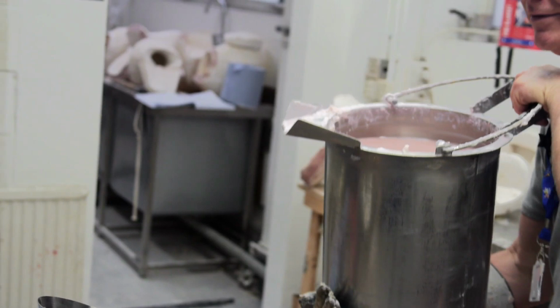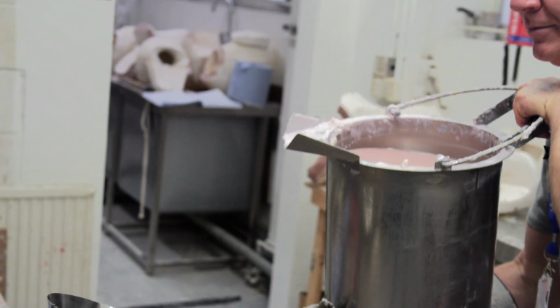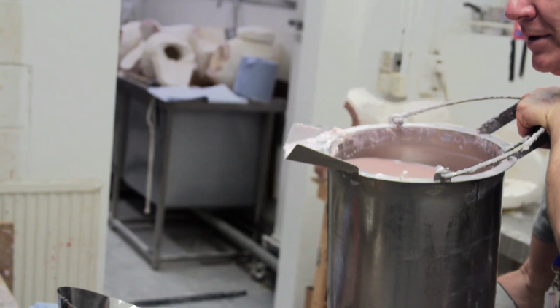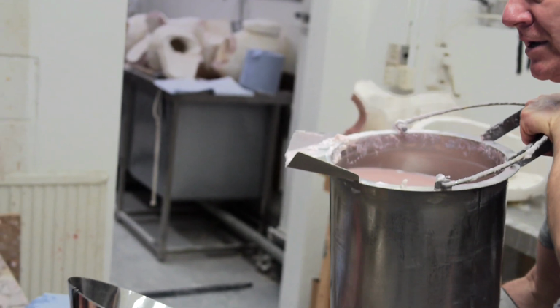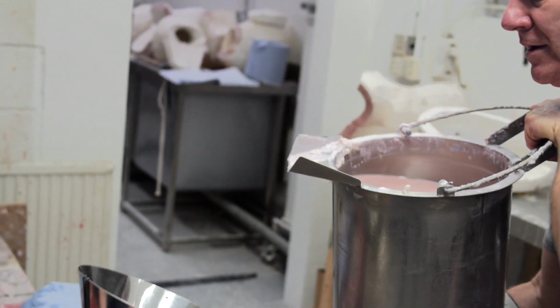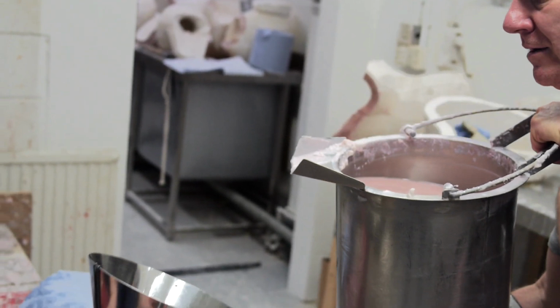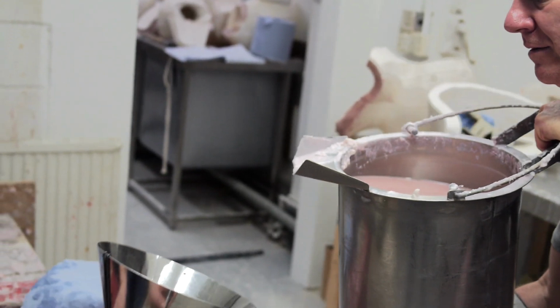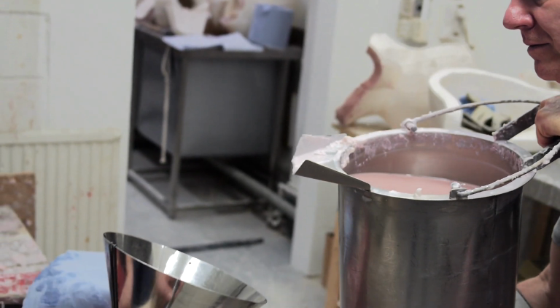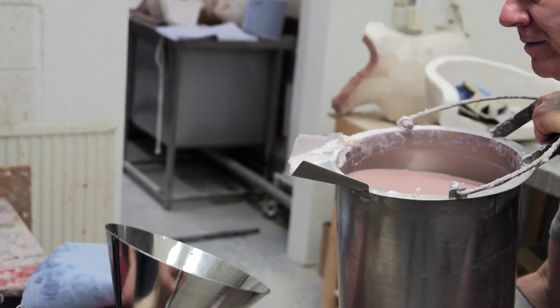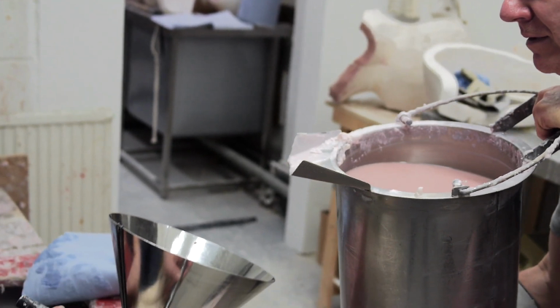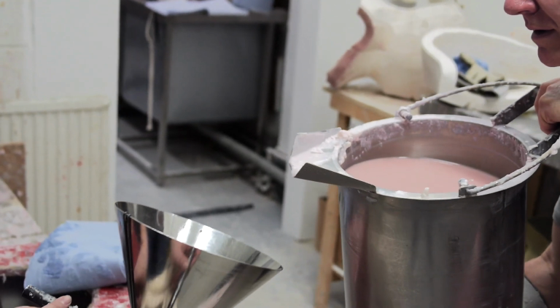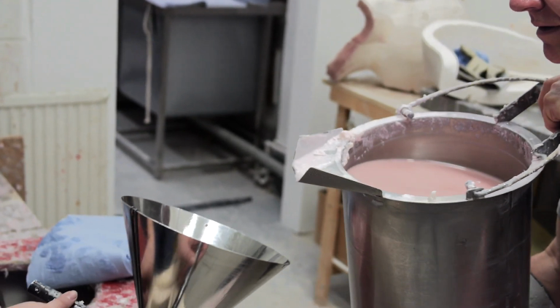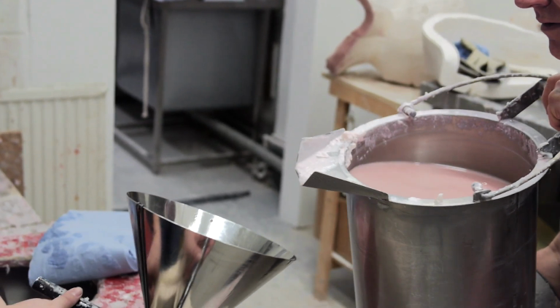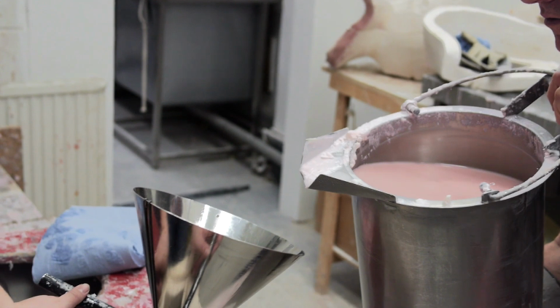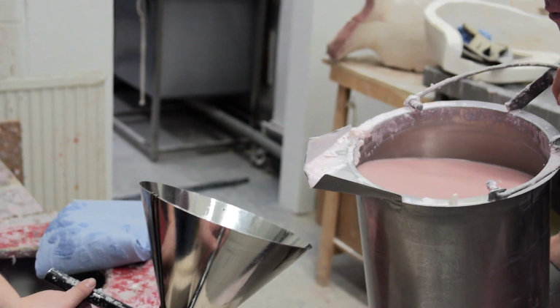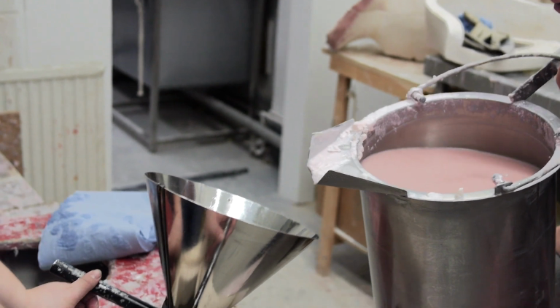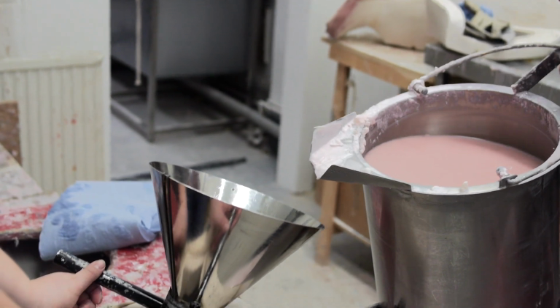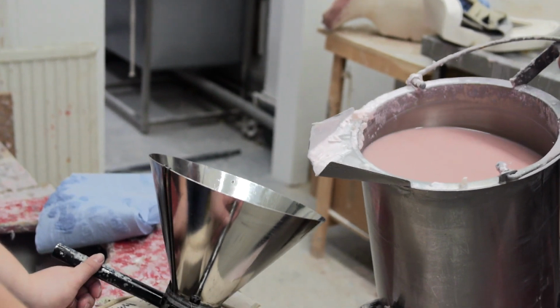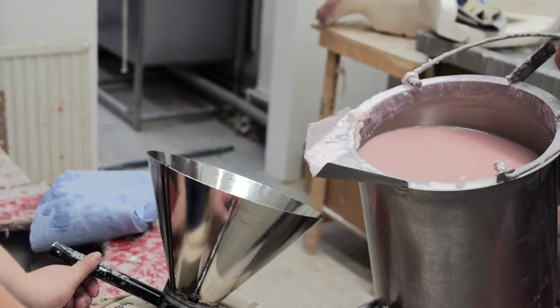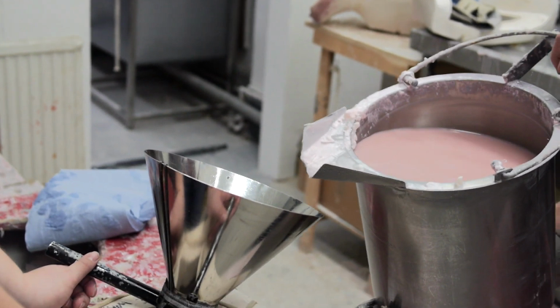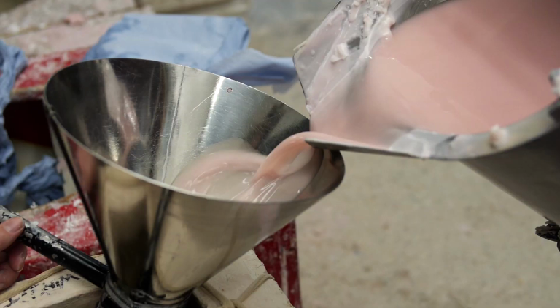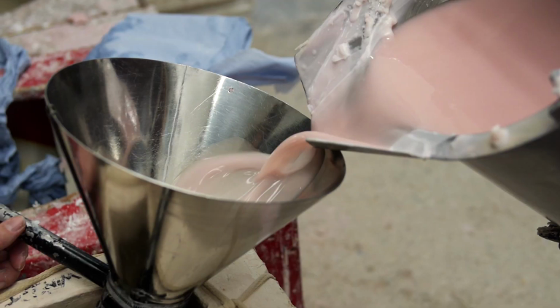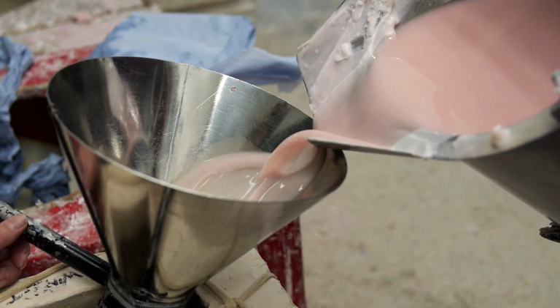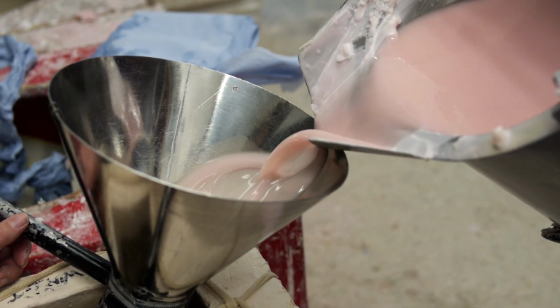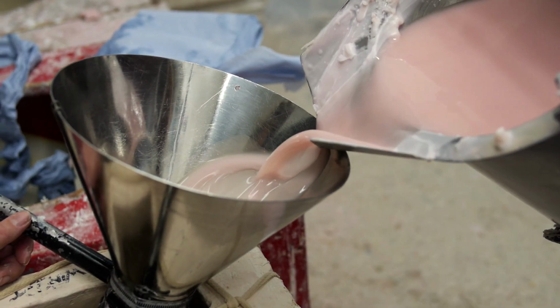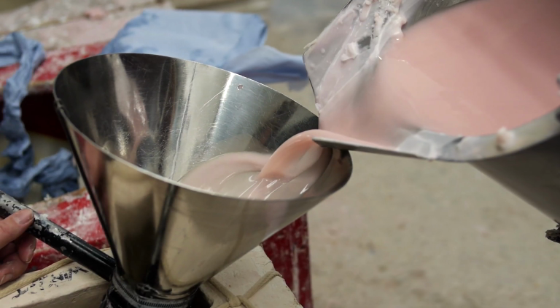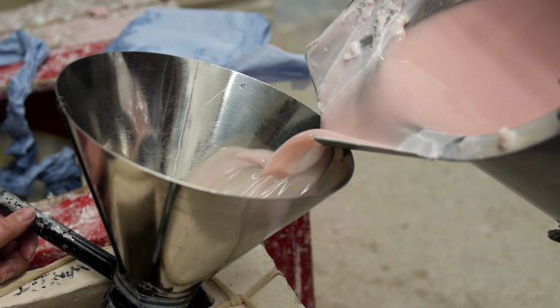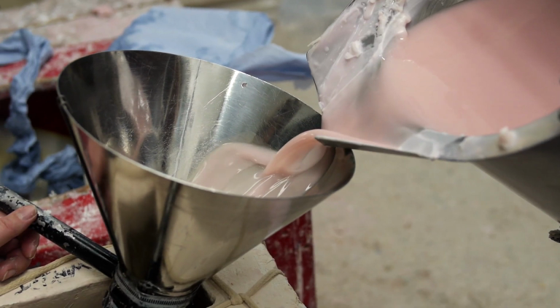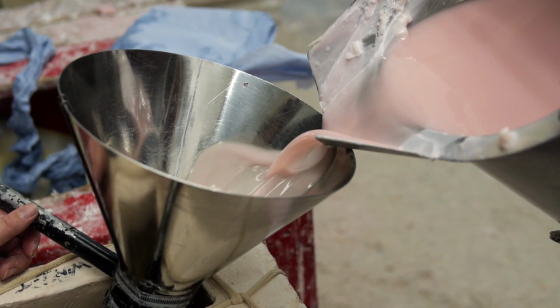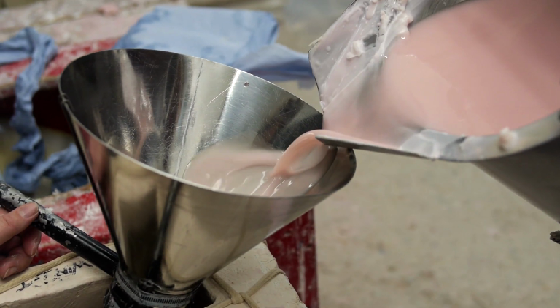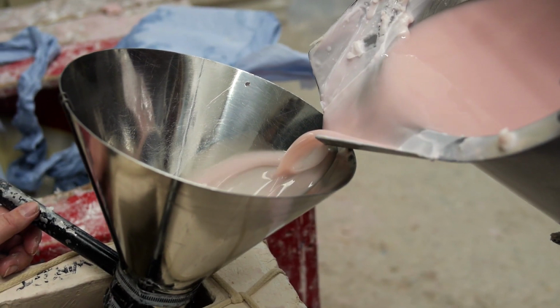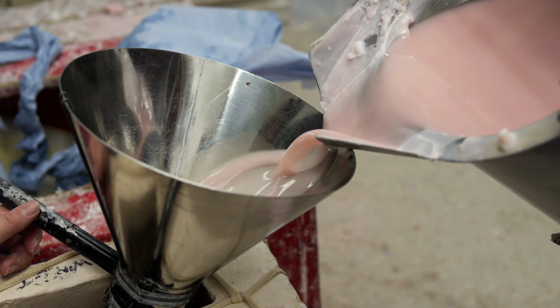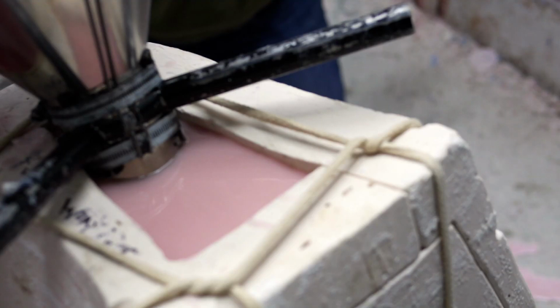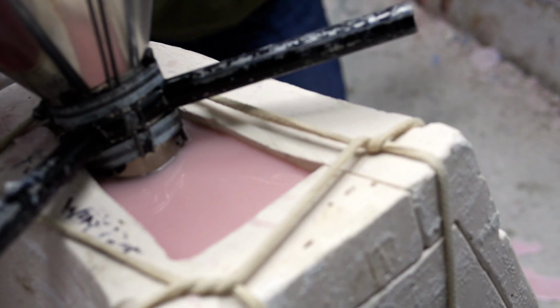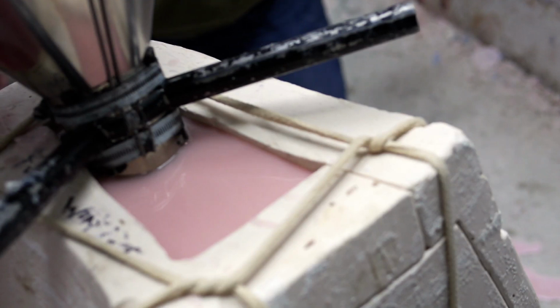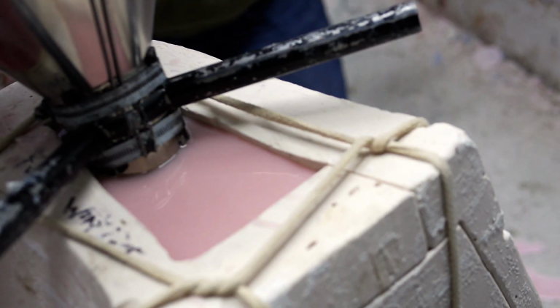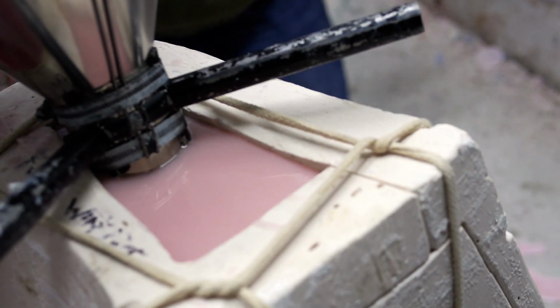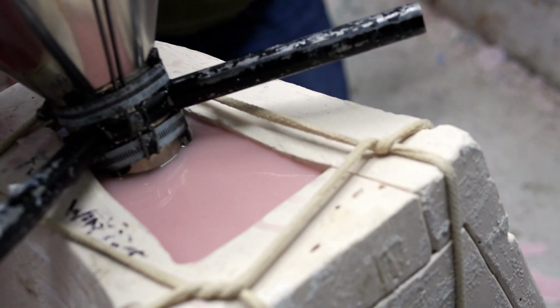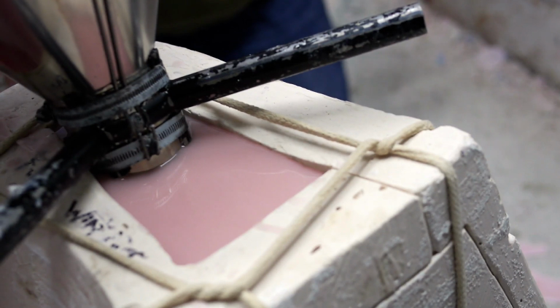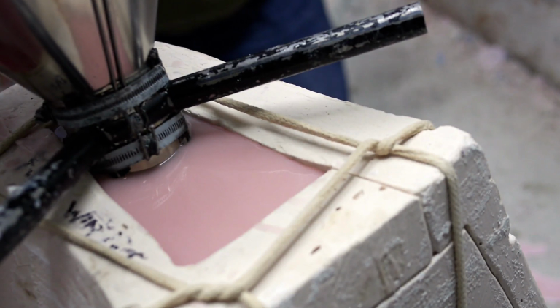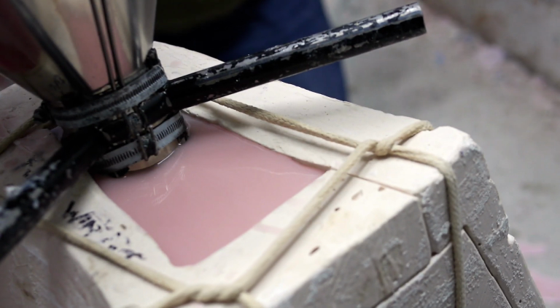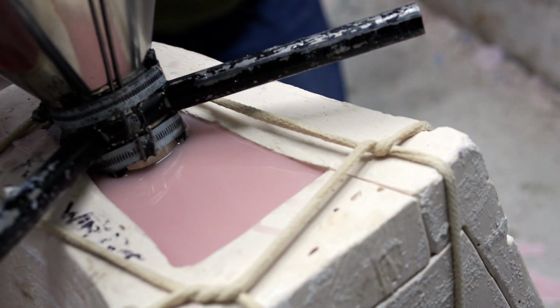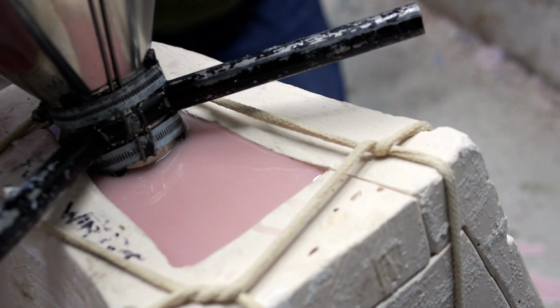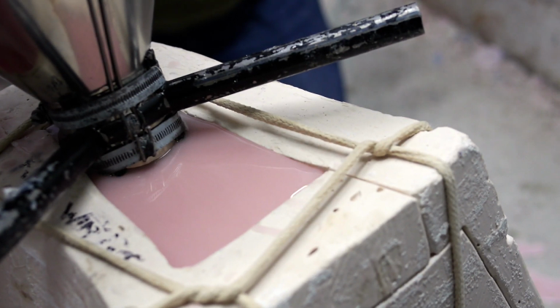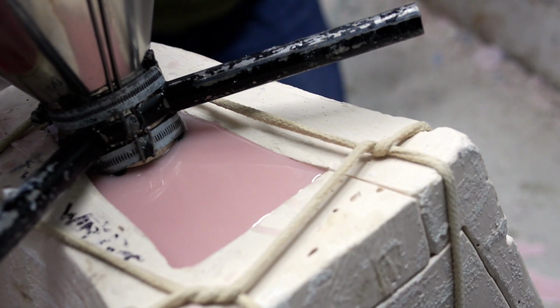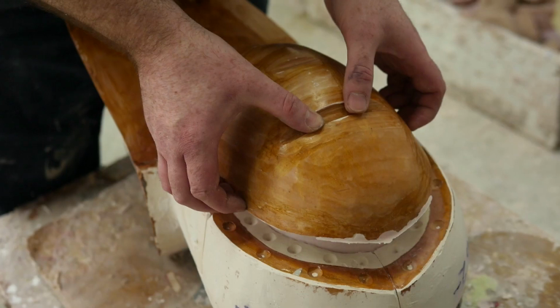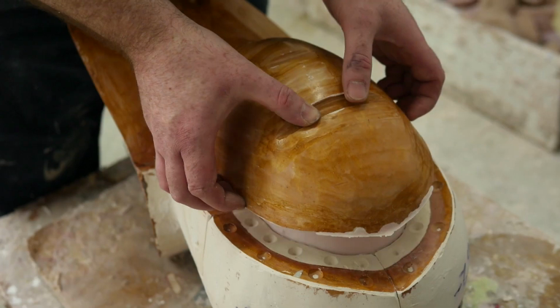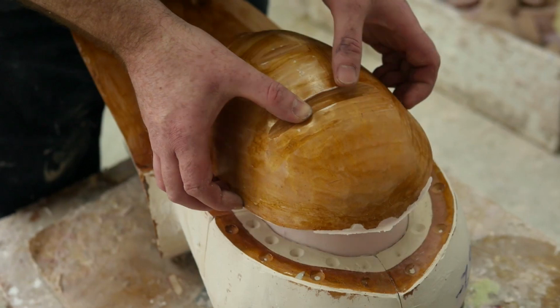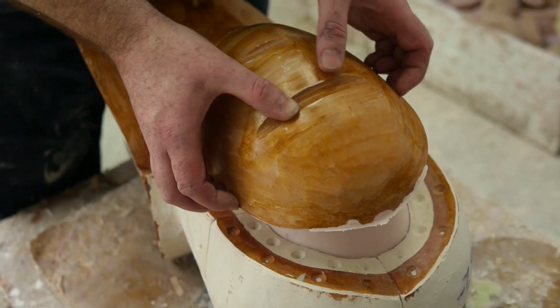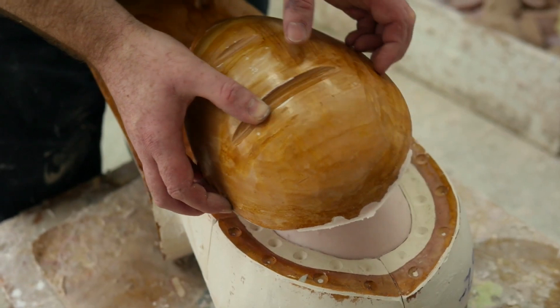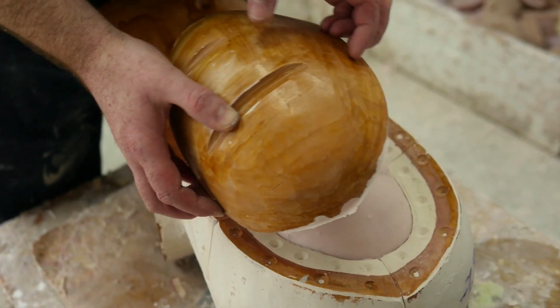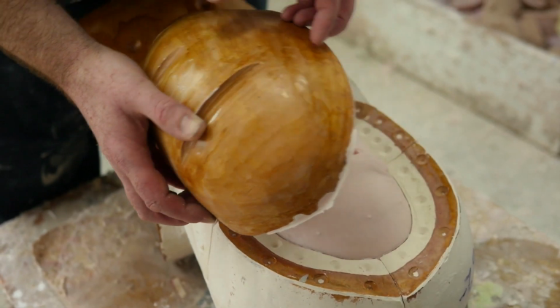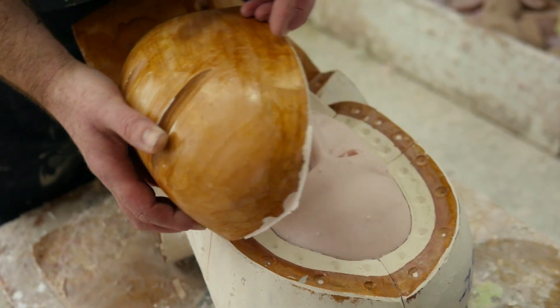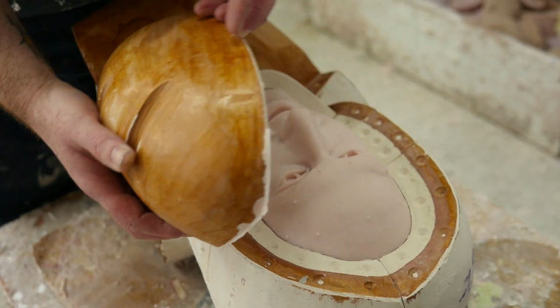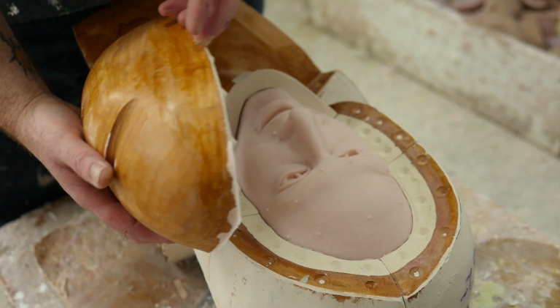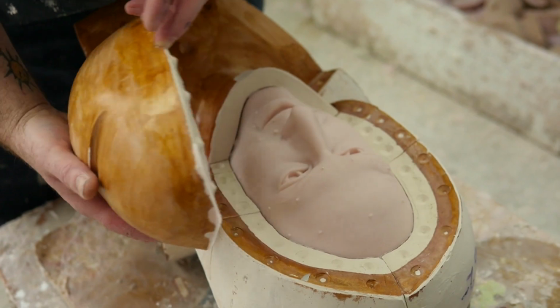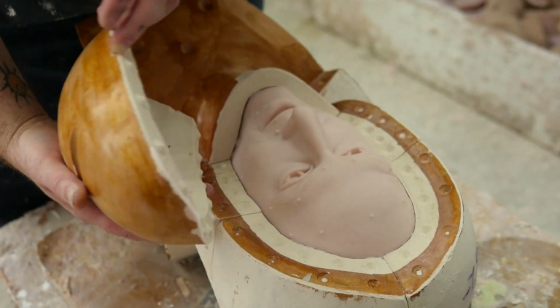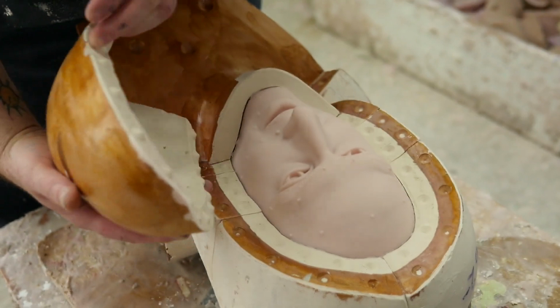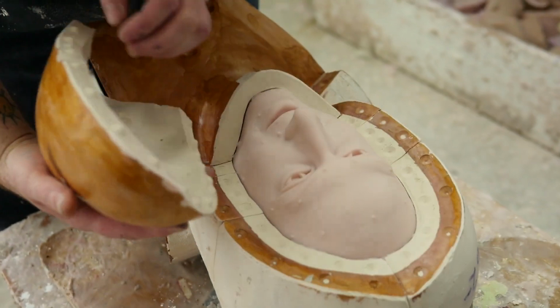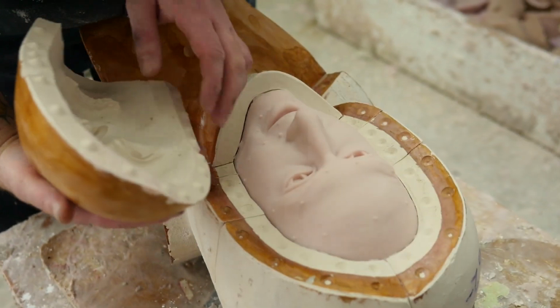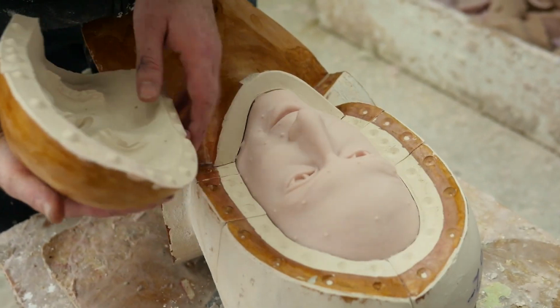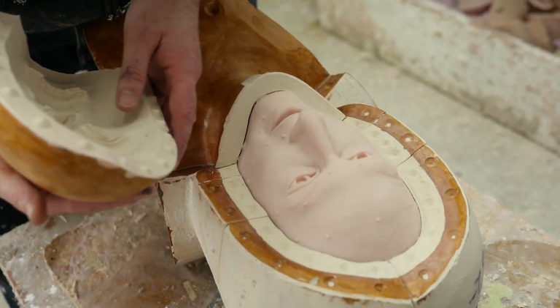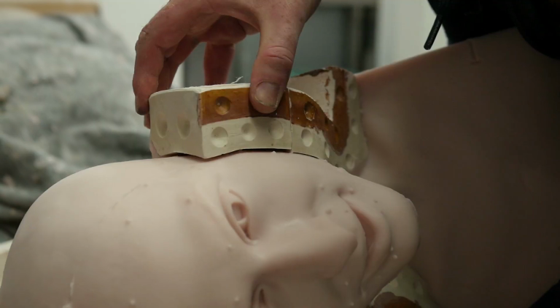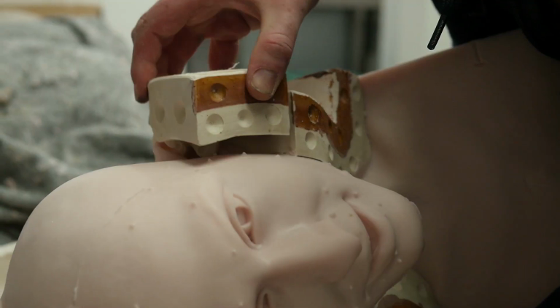Then melted wax was poured into the mould and left to set, and the result is a hollow cast wax of Conchita's head.